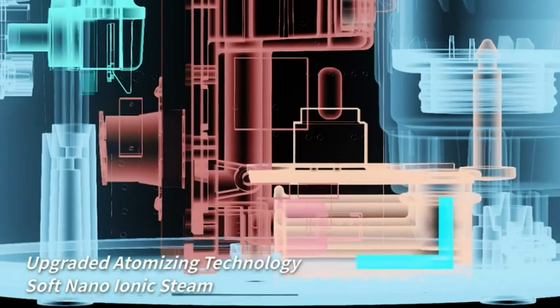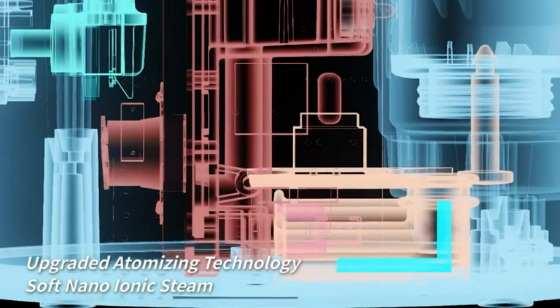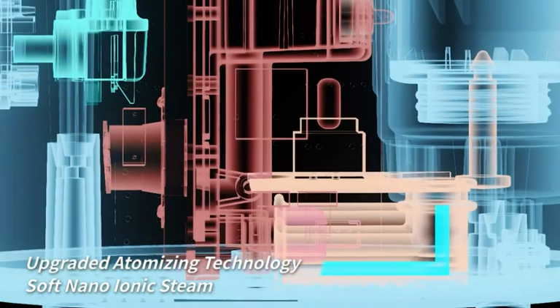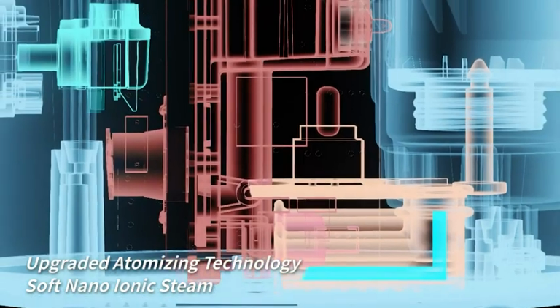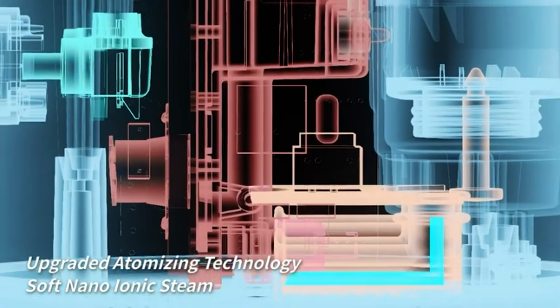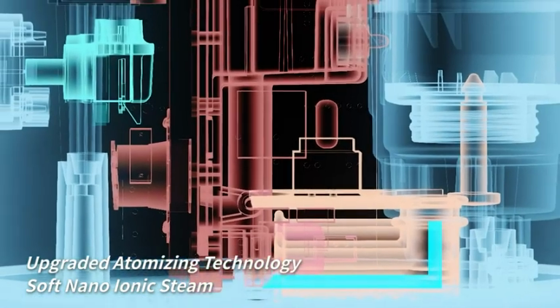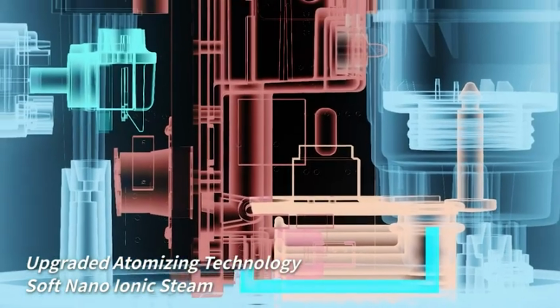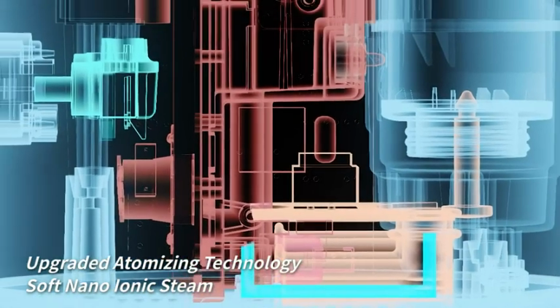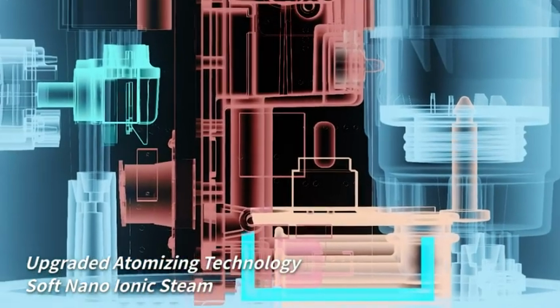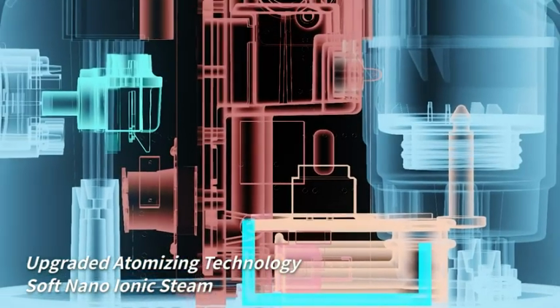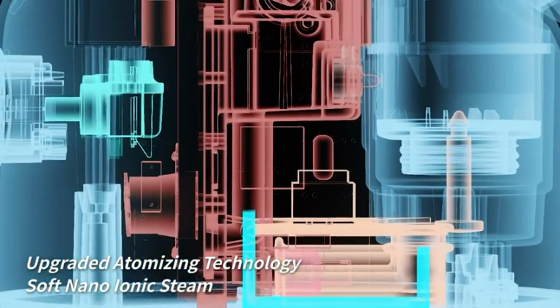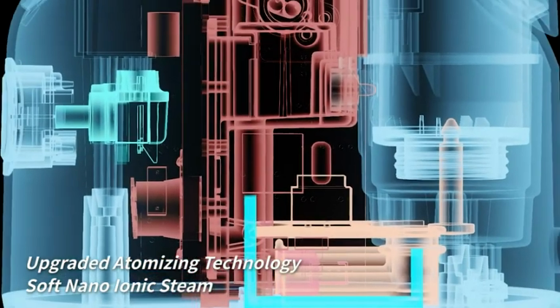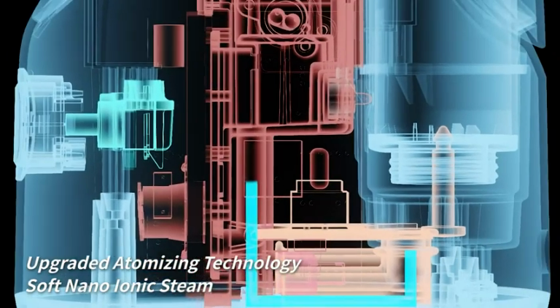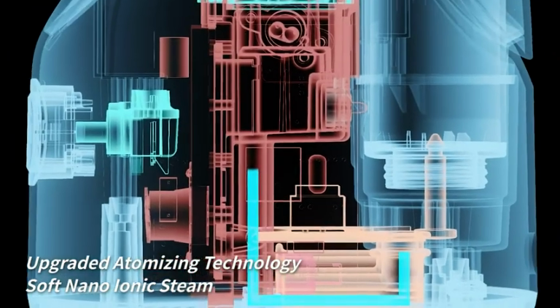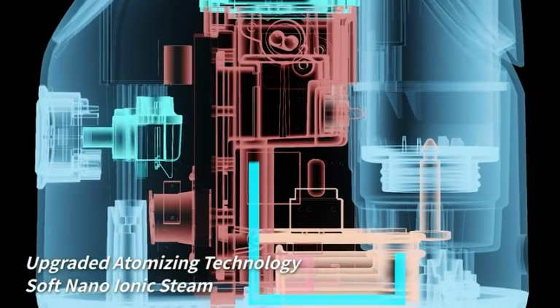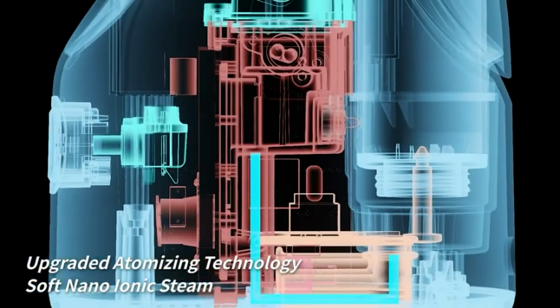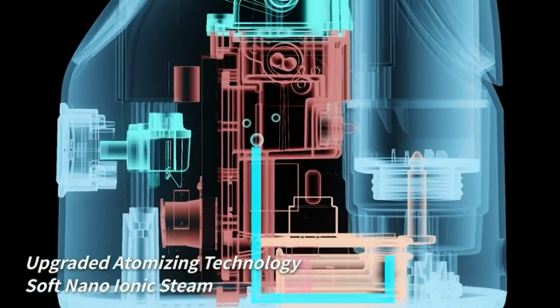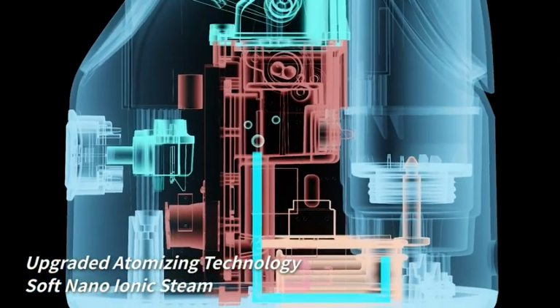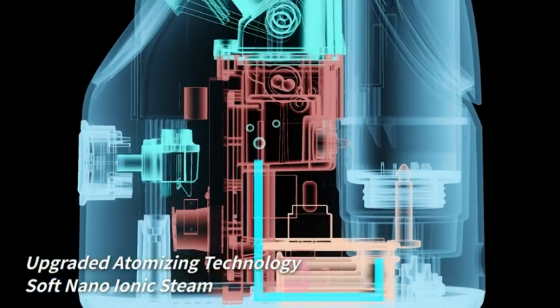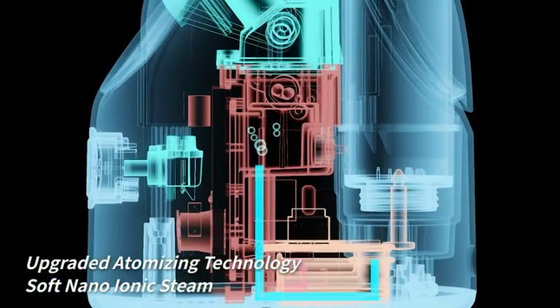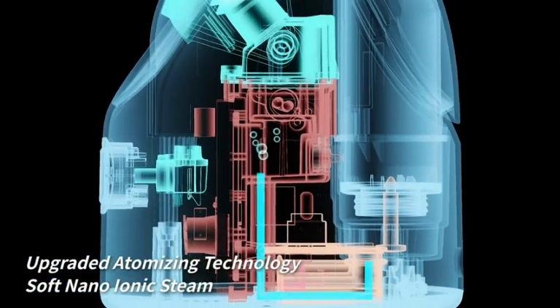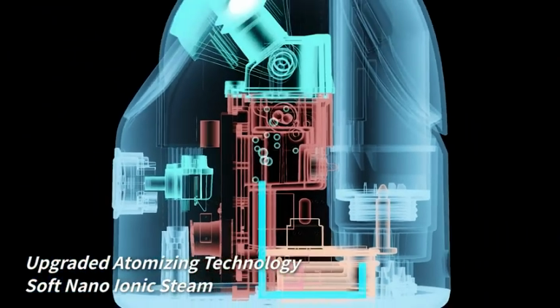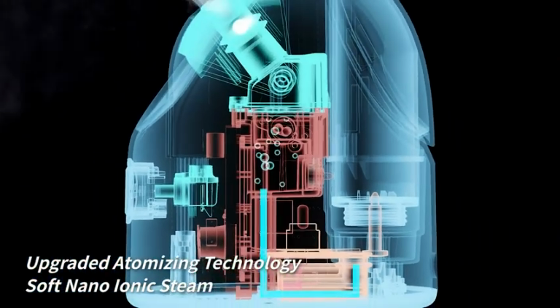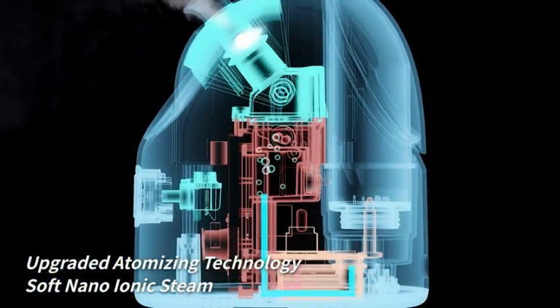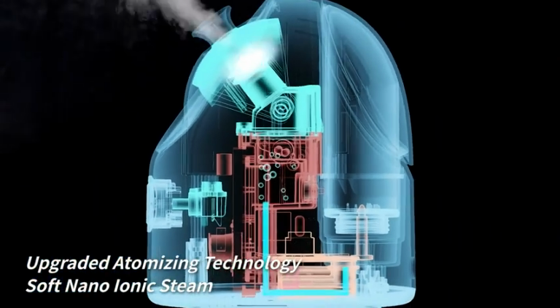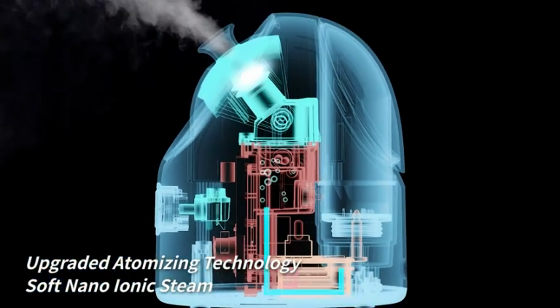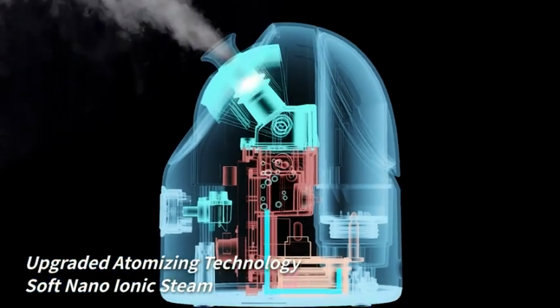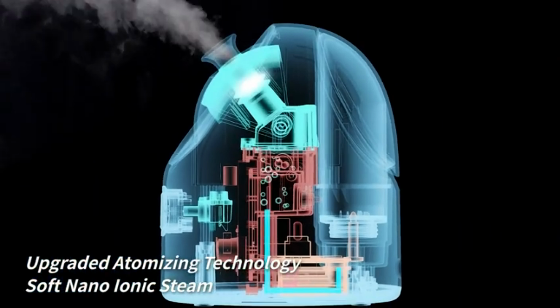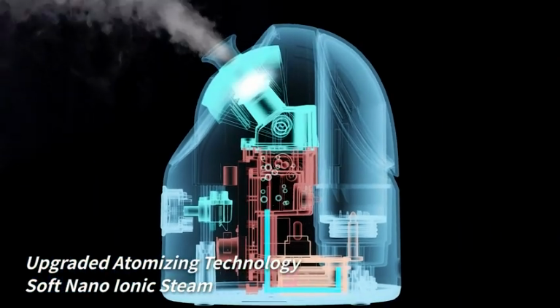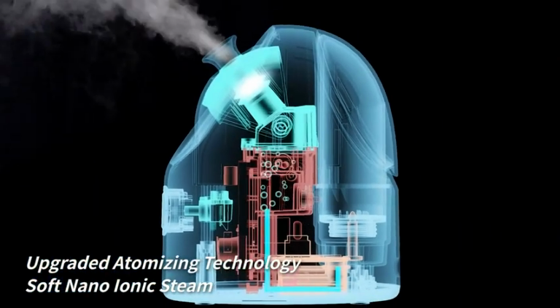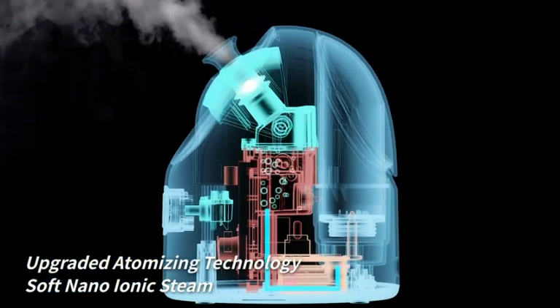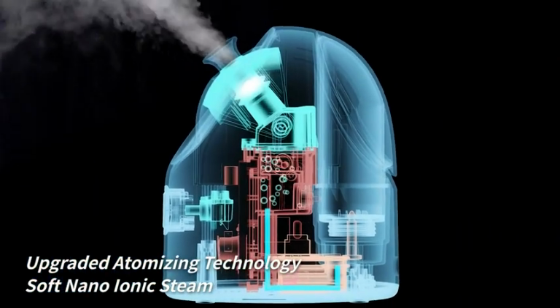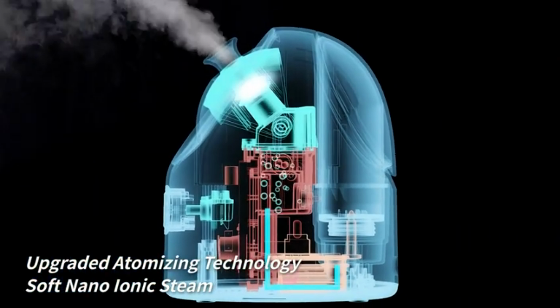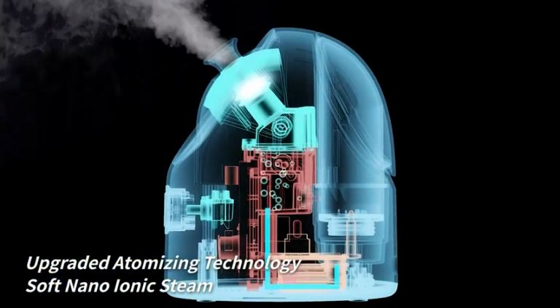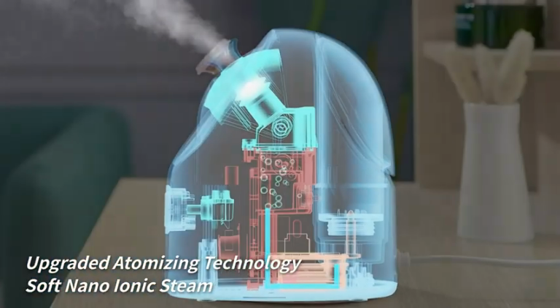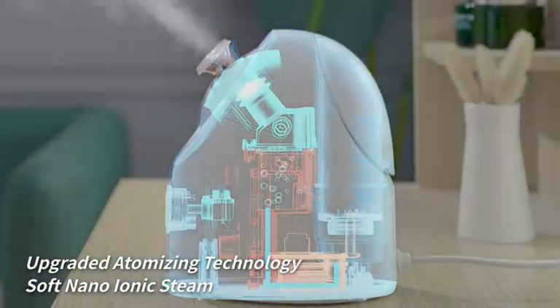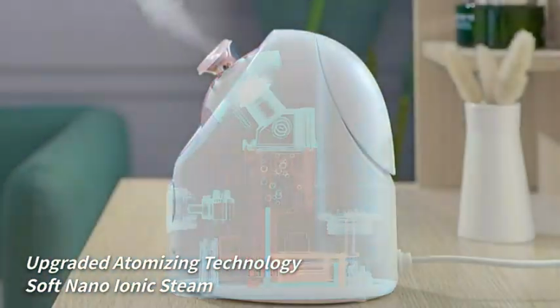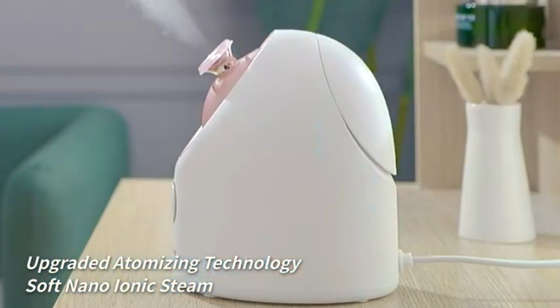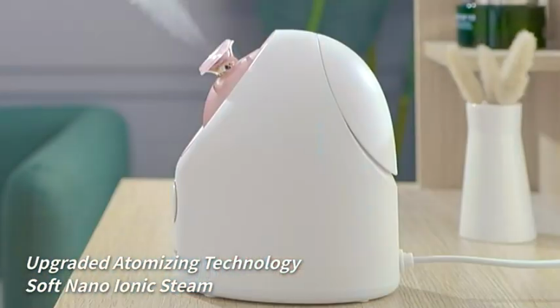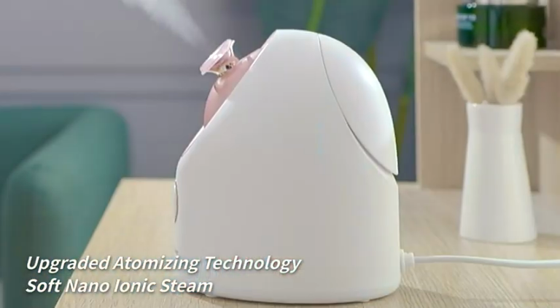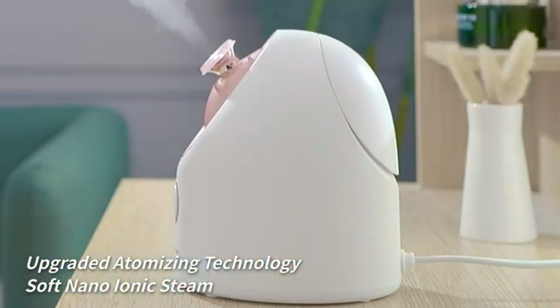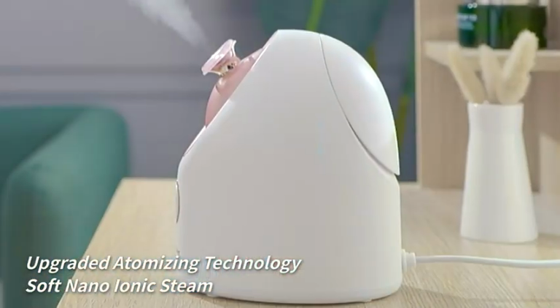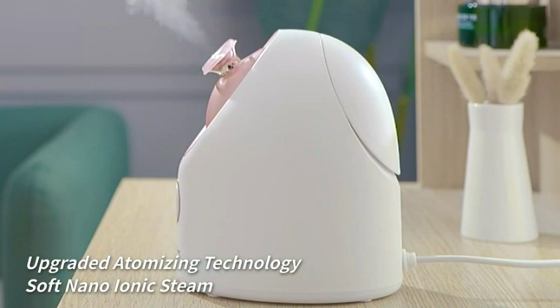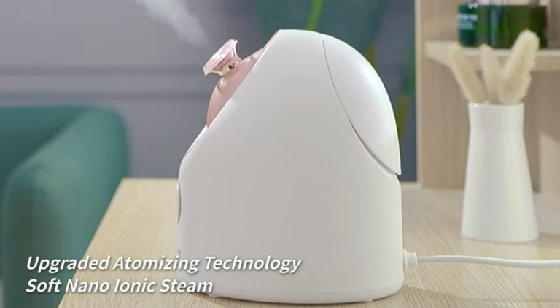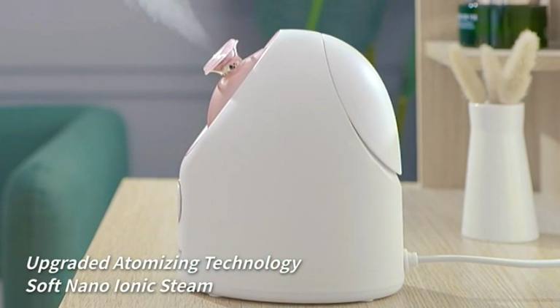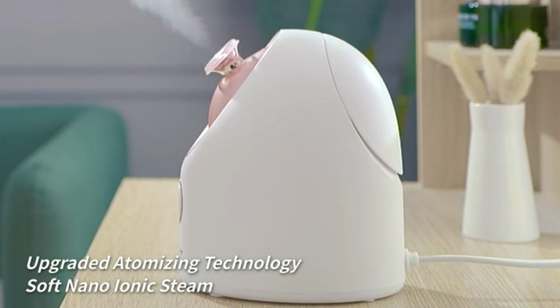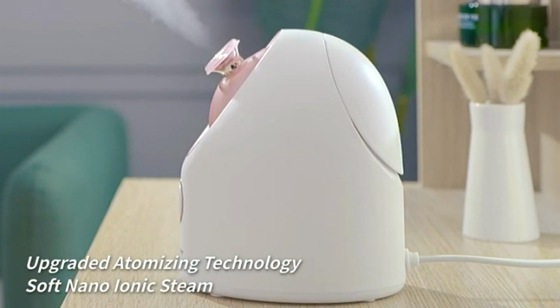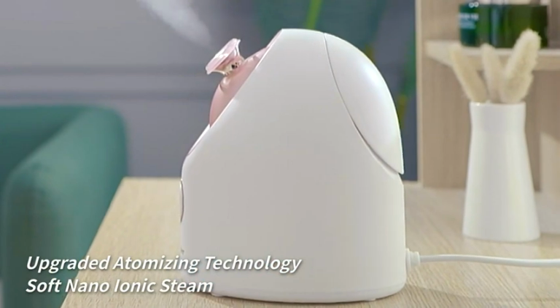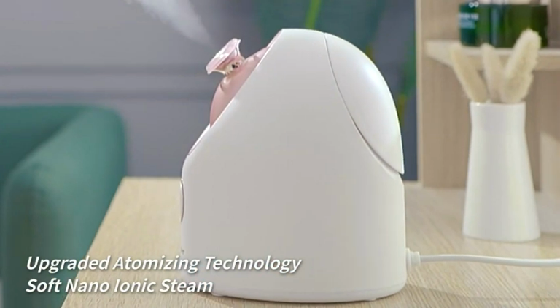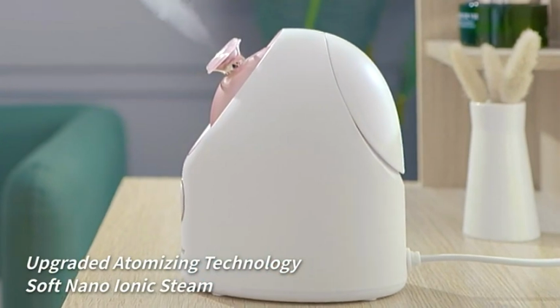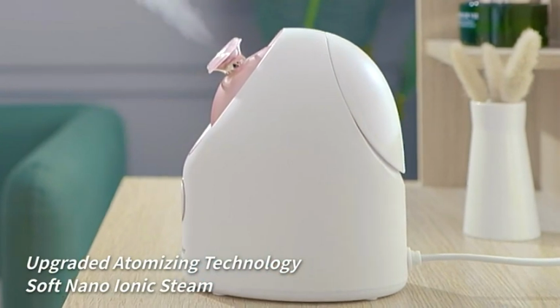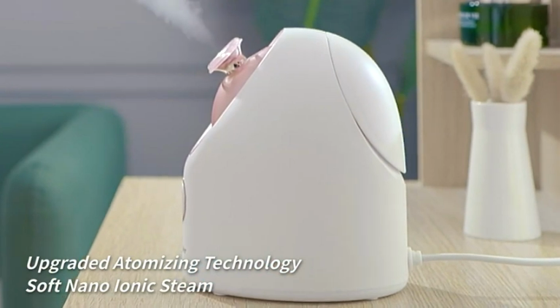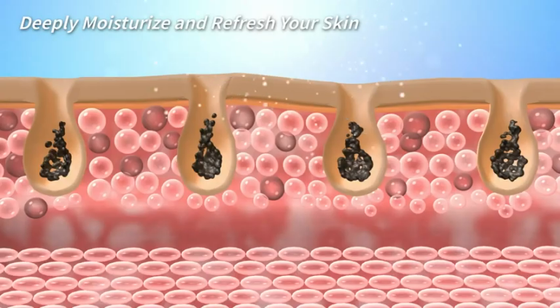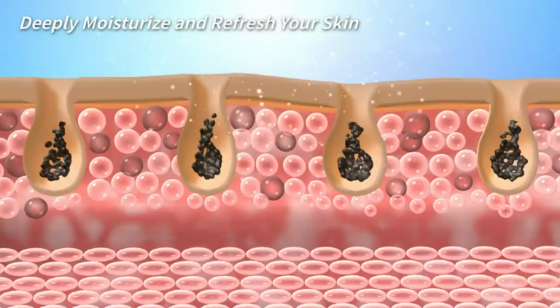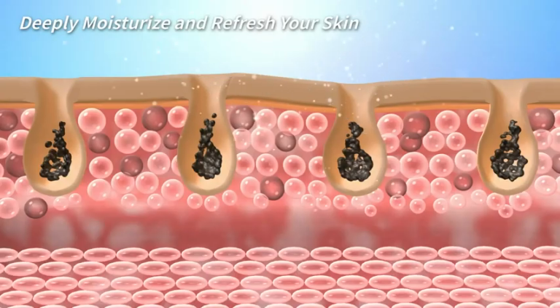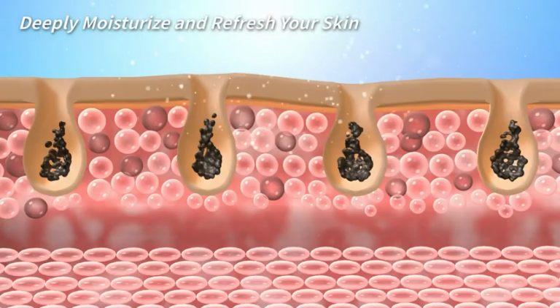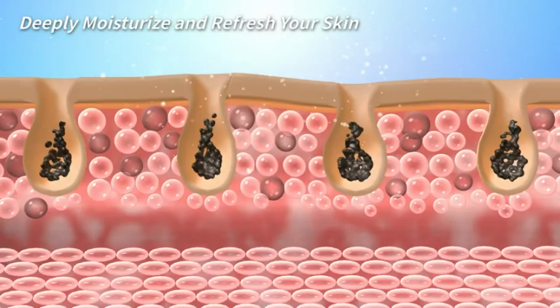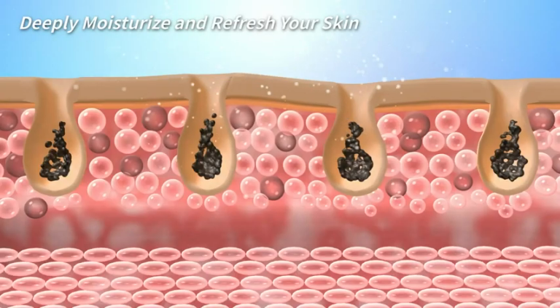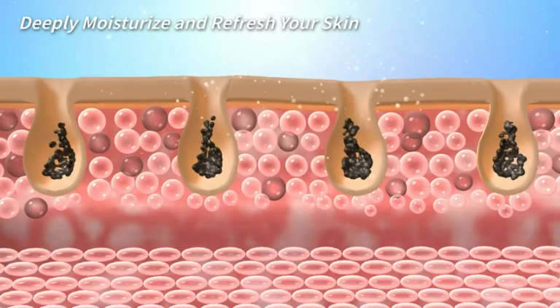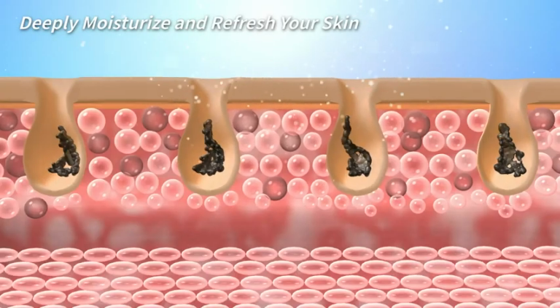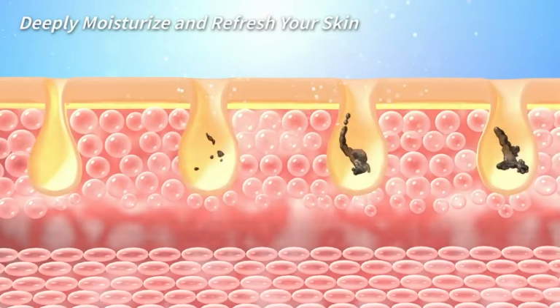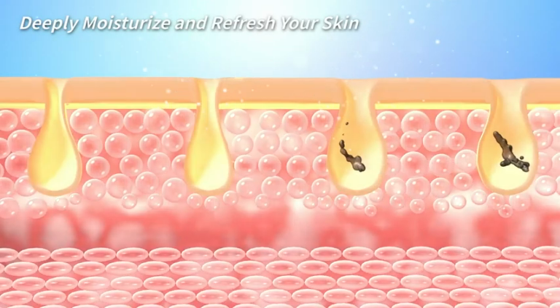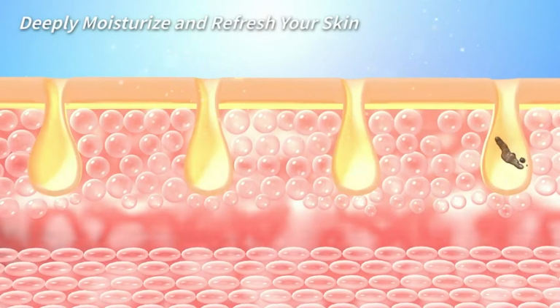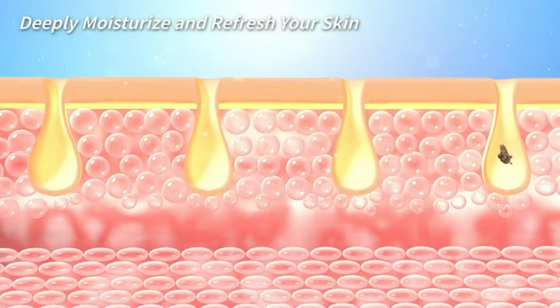The Nano Soft Steam is combined with ionic water particles that is up to 20 times more effective in moisturizing and refreshing your skin.